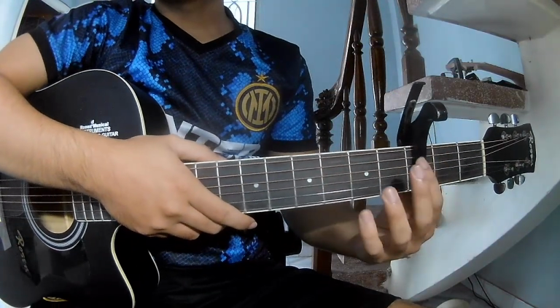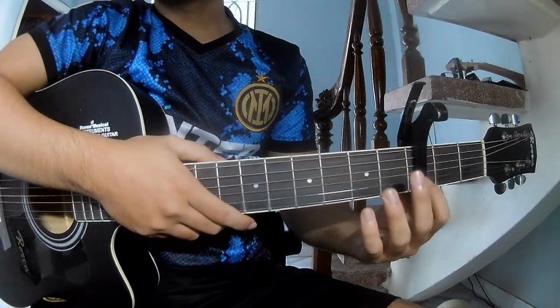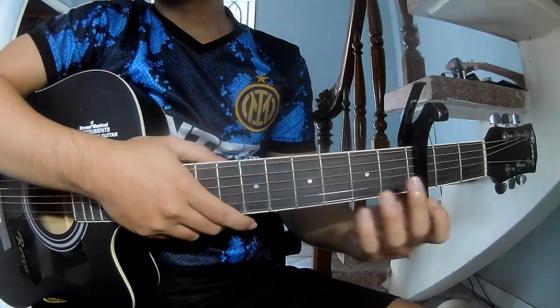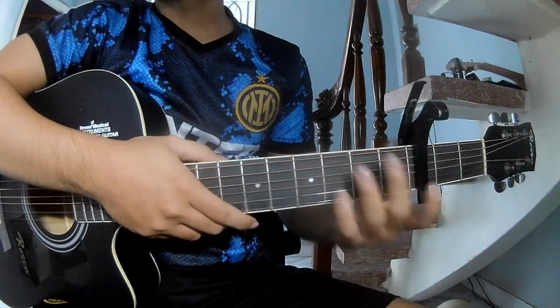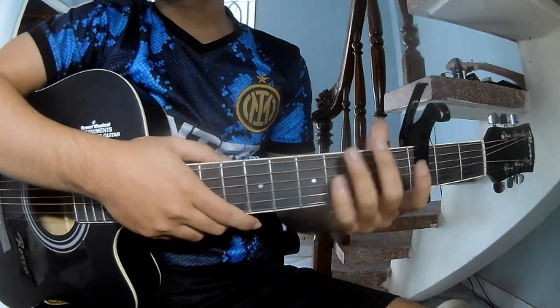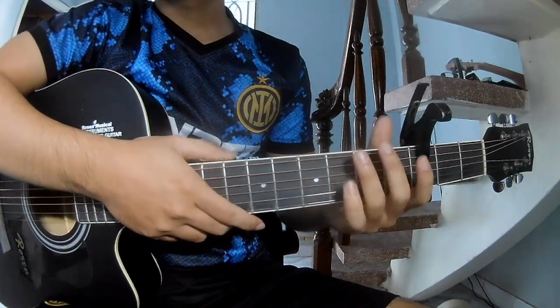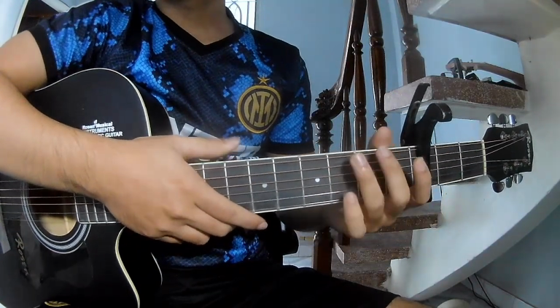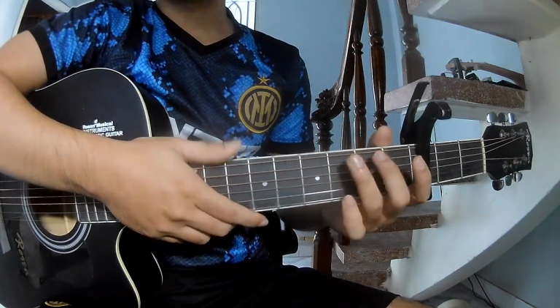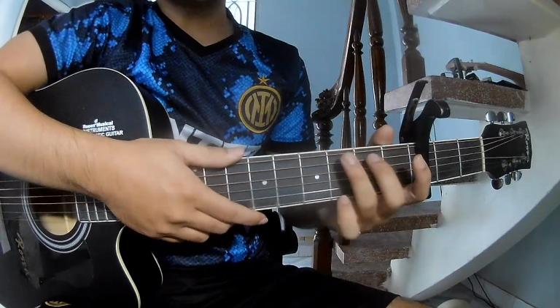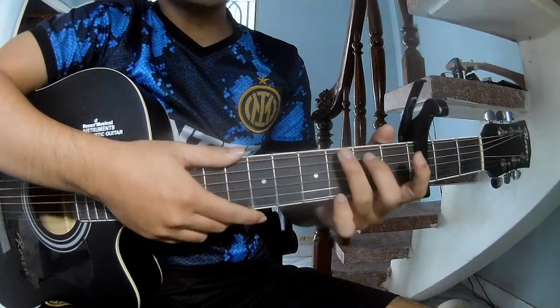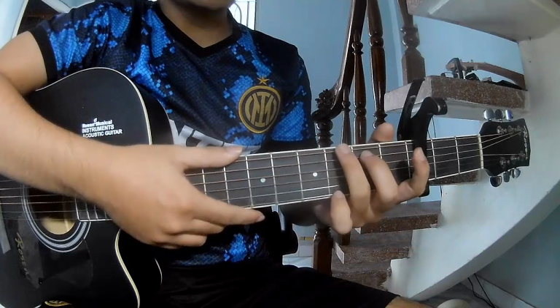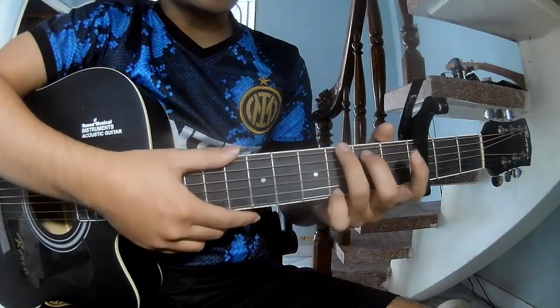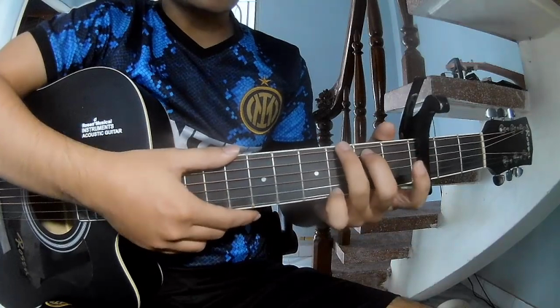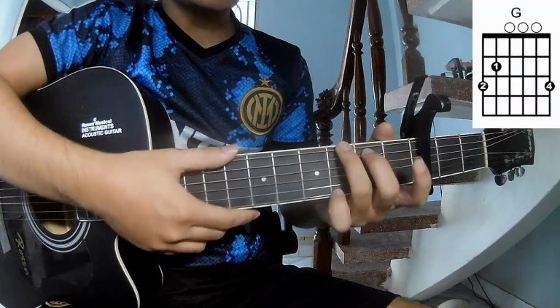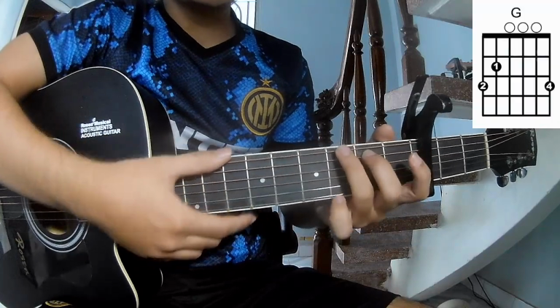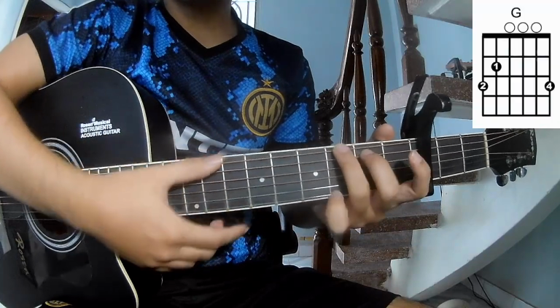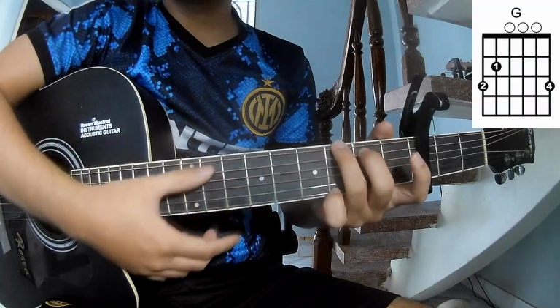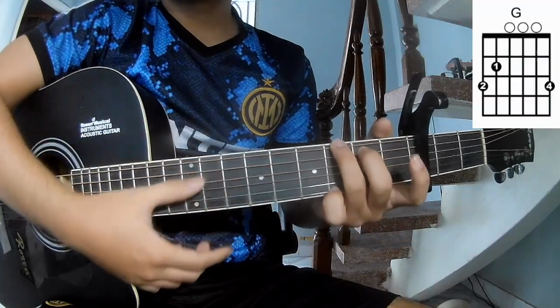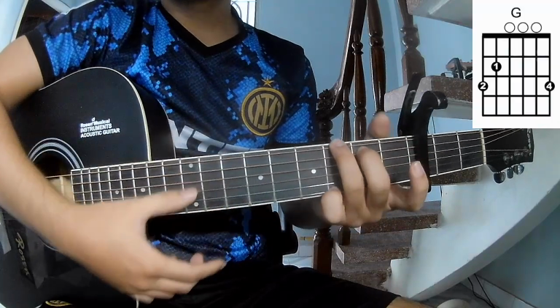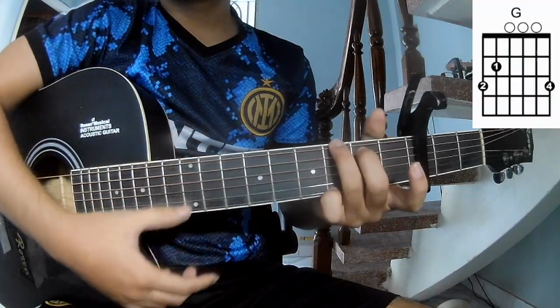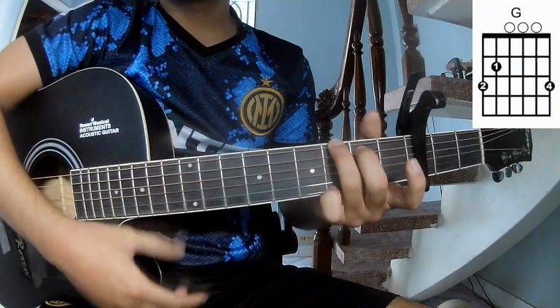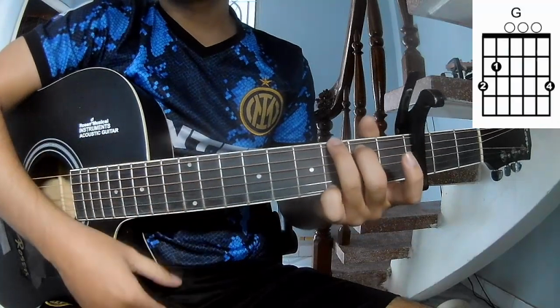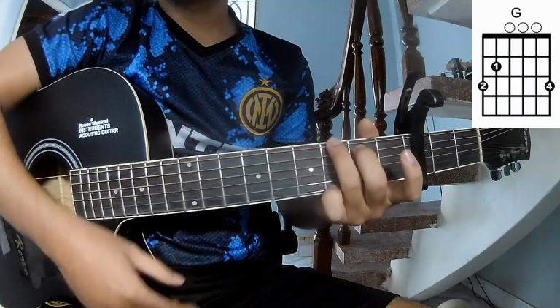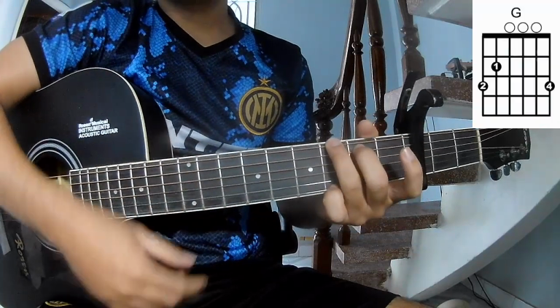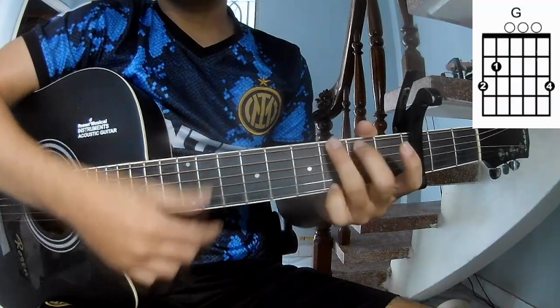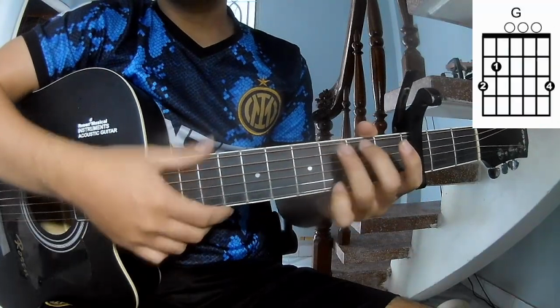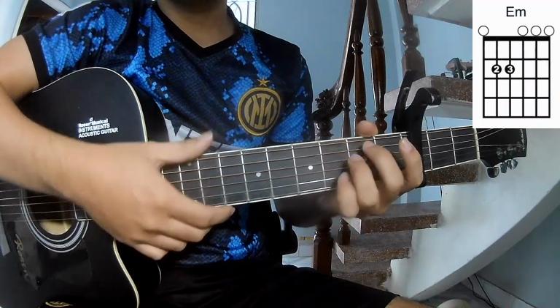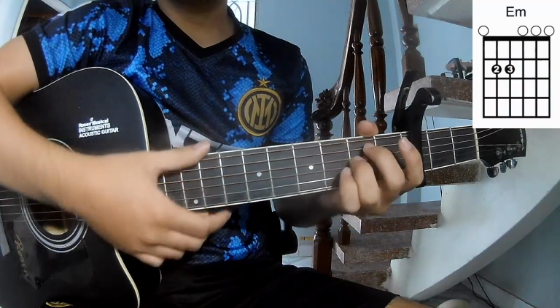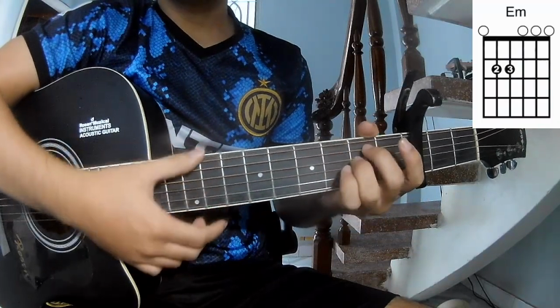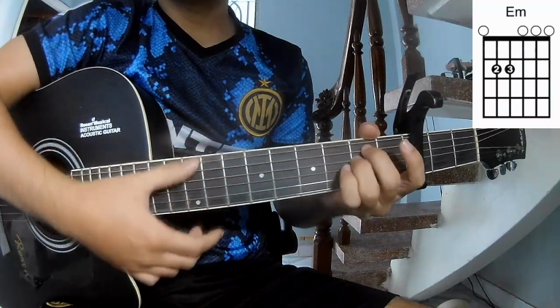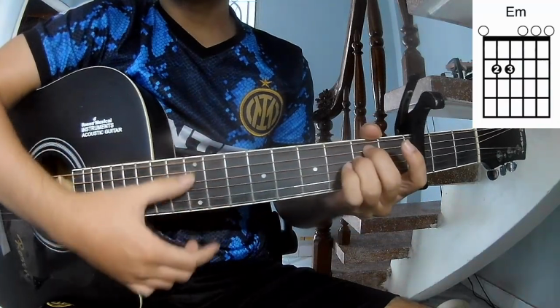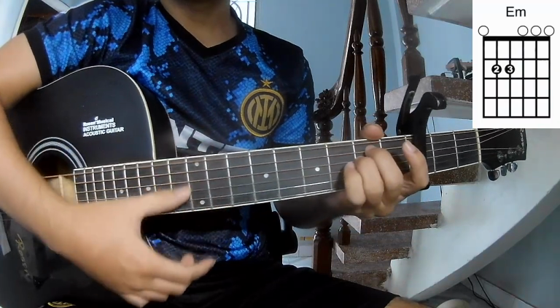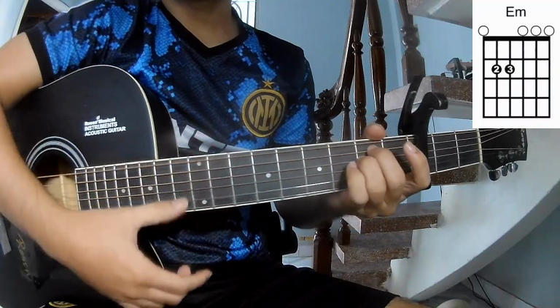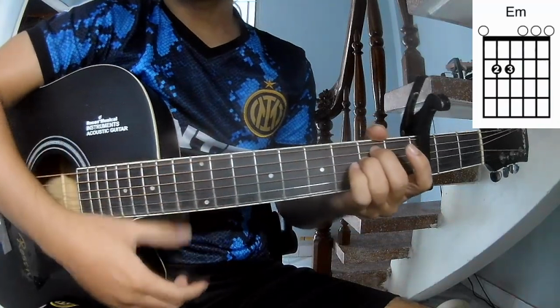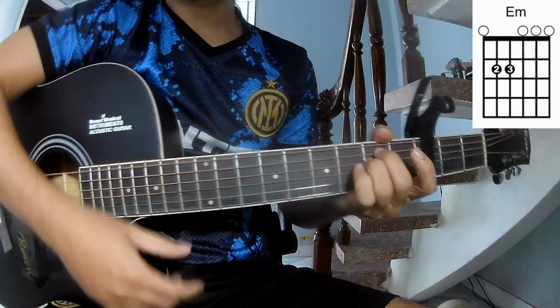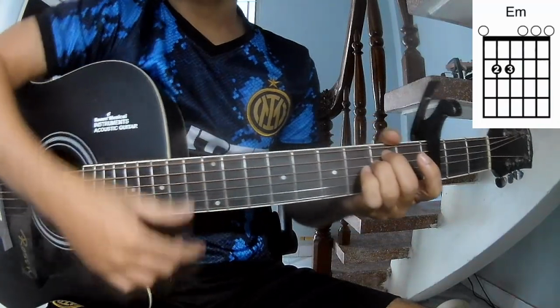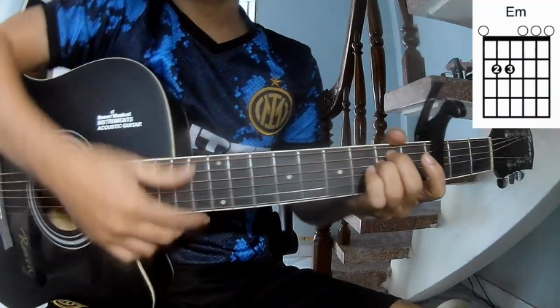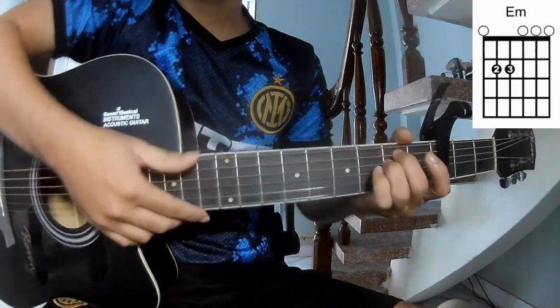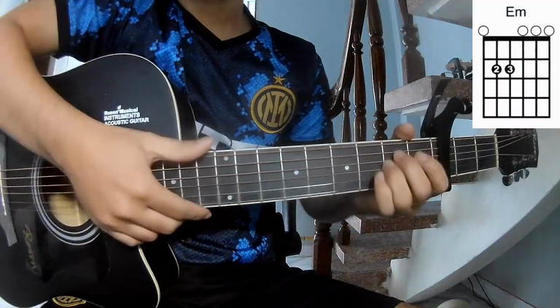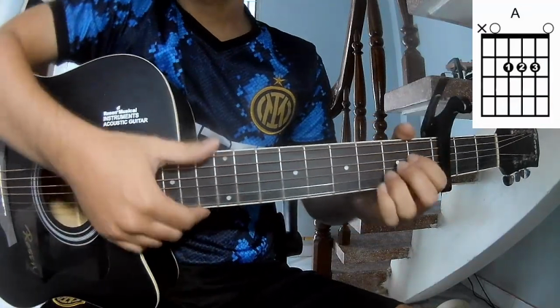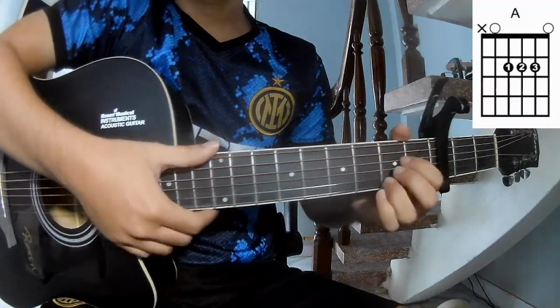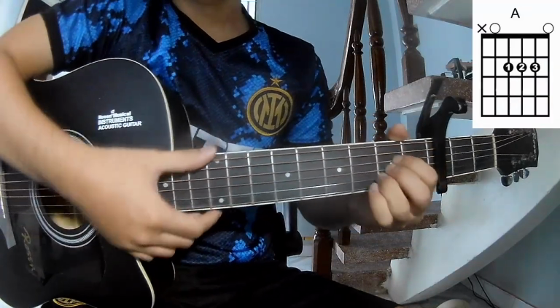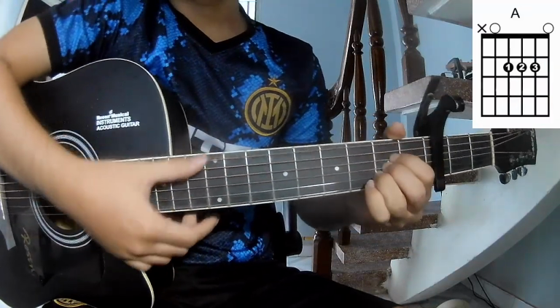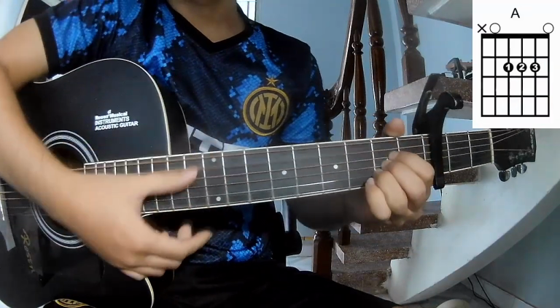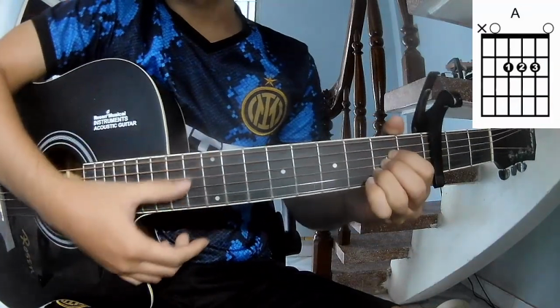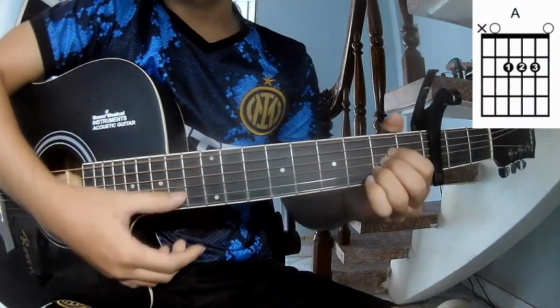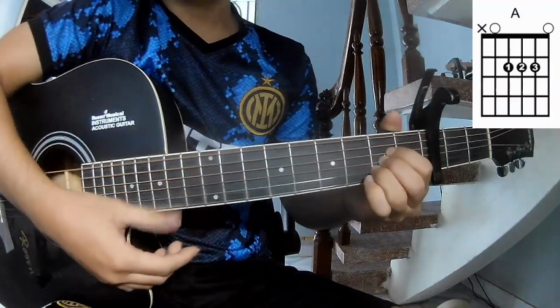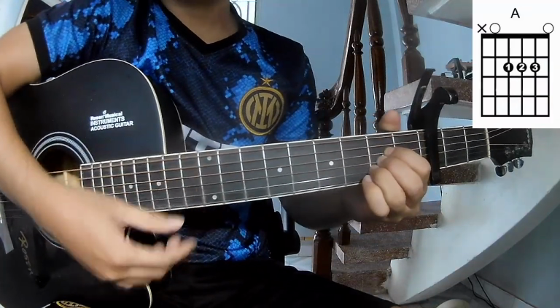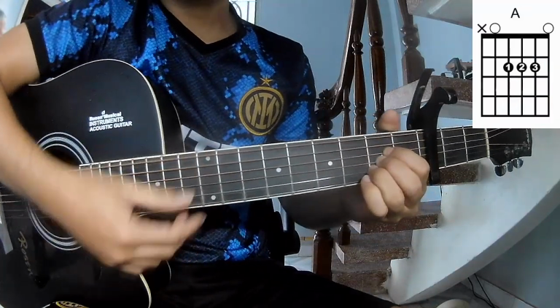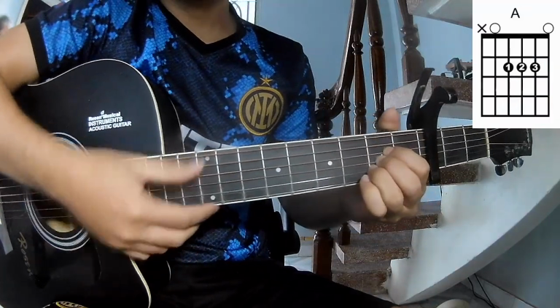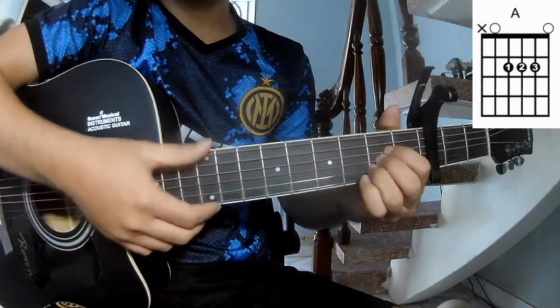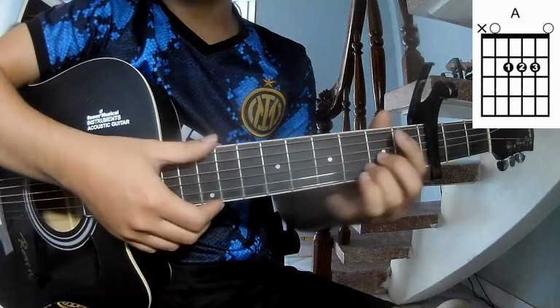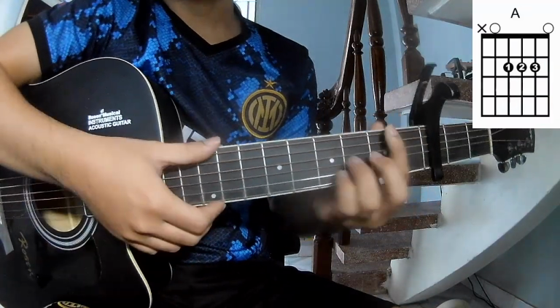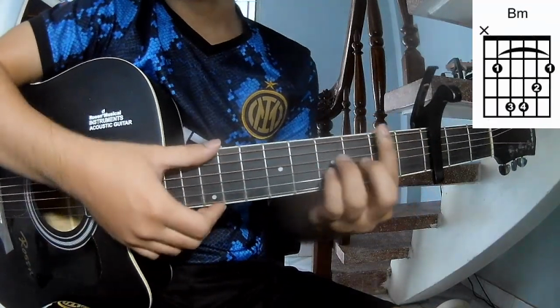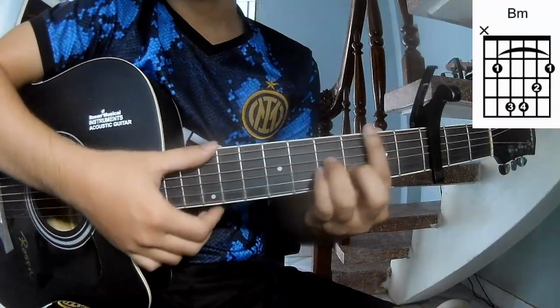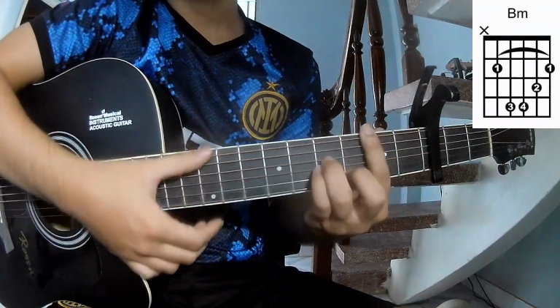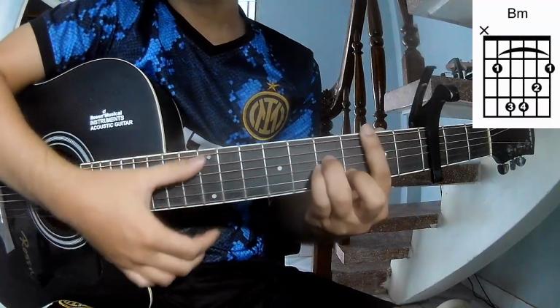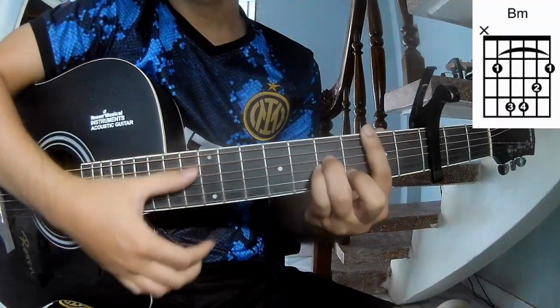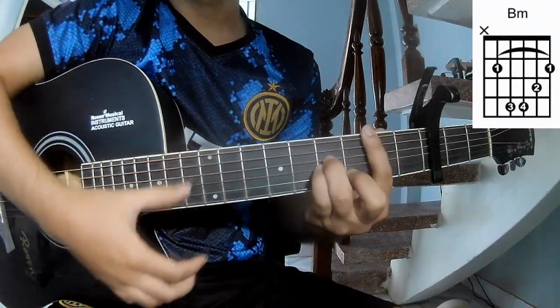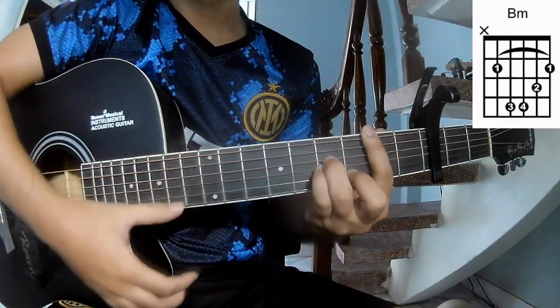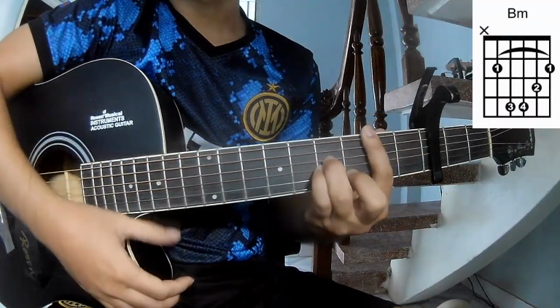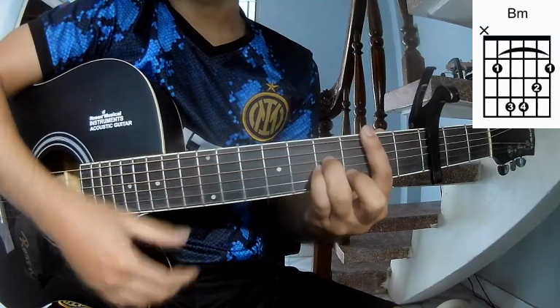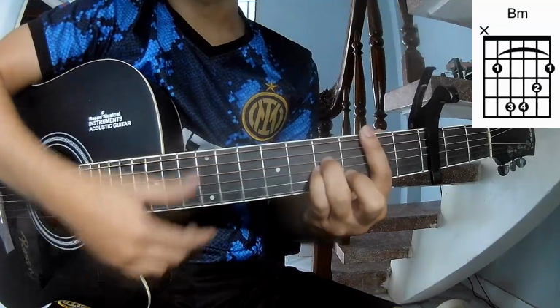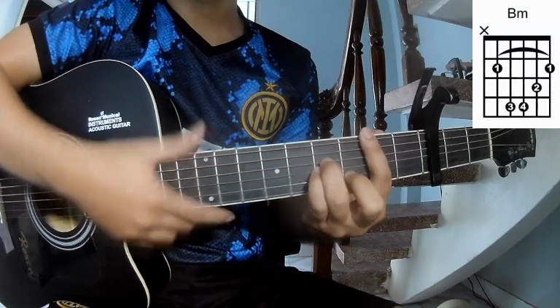The chords of this song are G, Em, A, Bm.